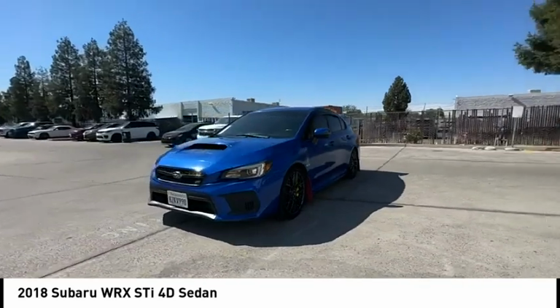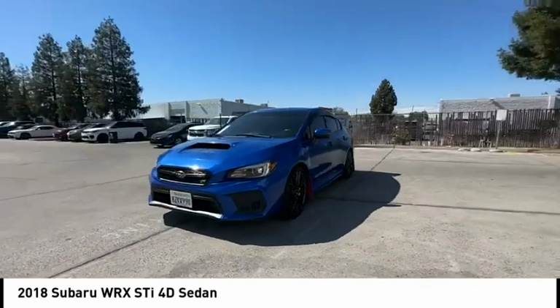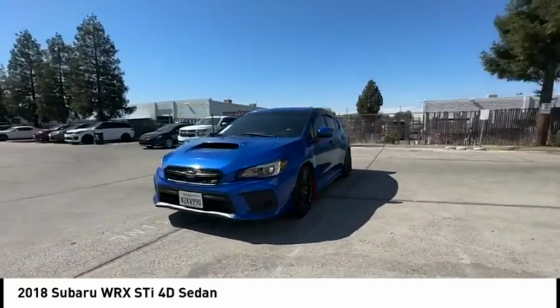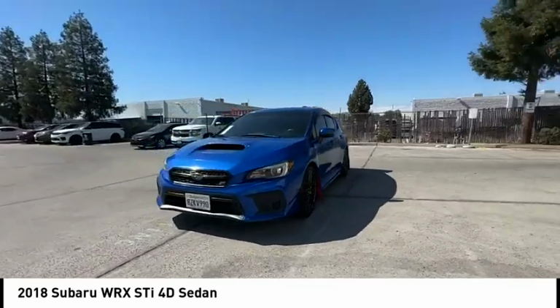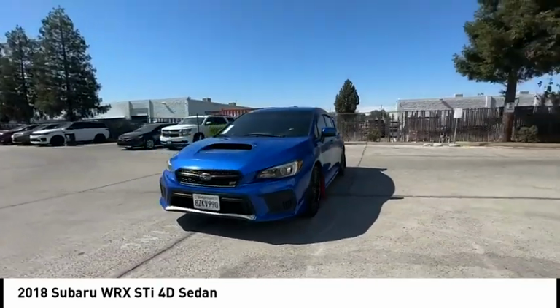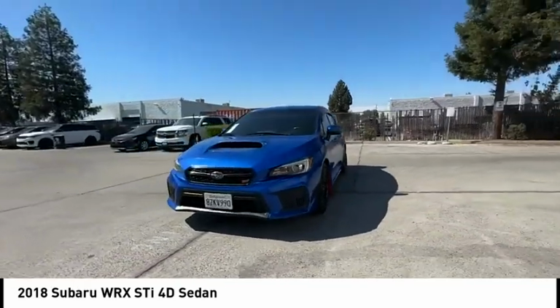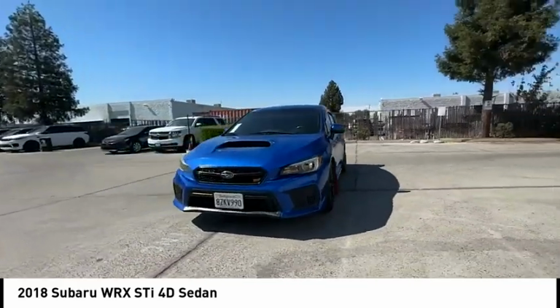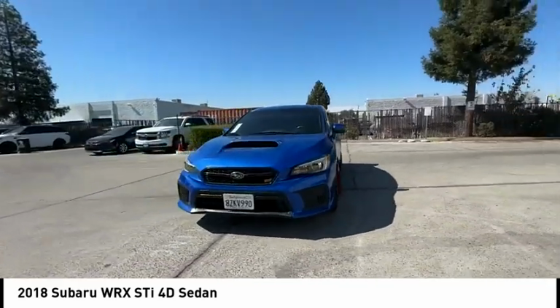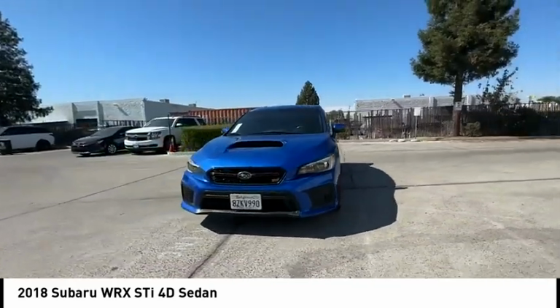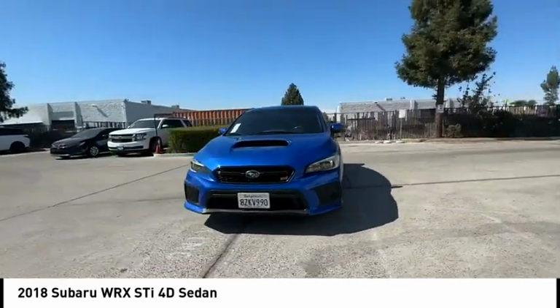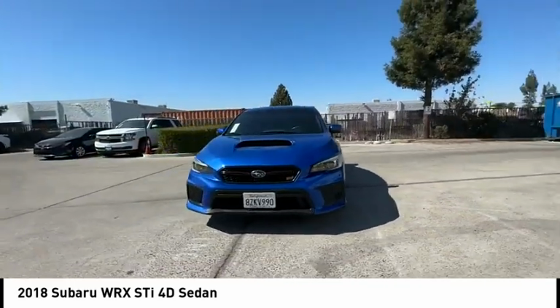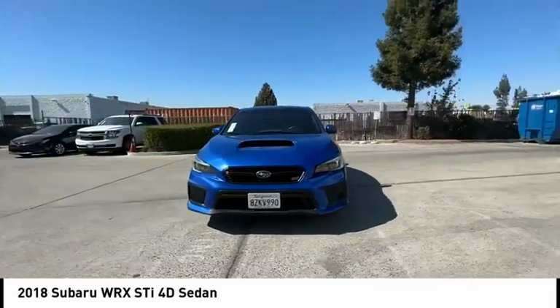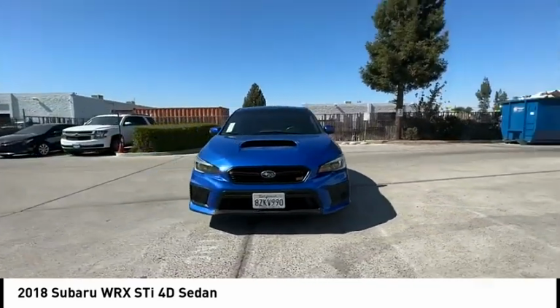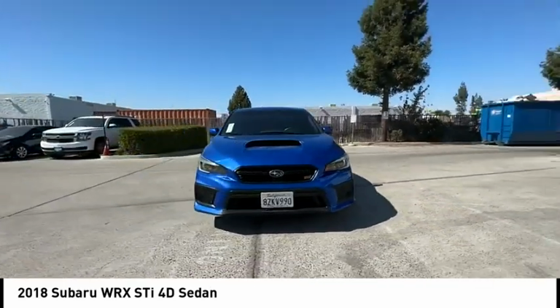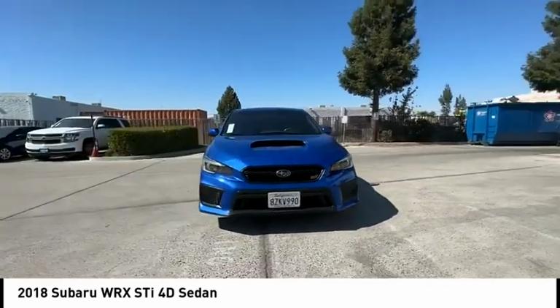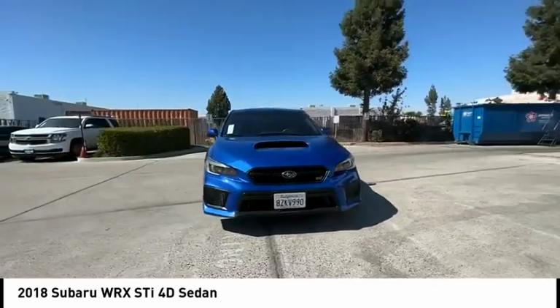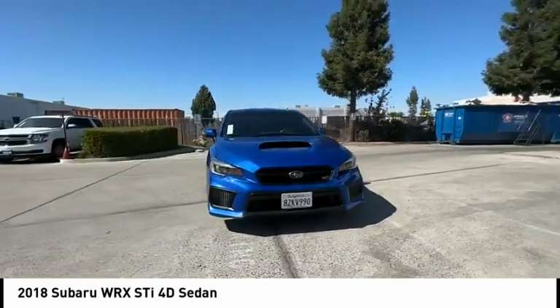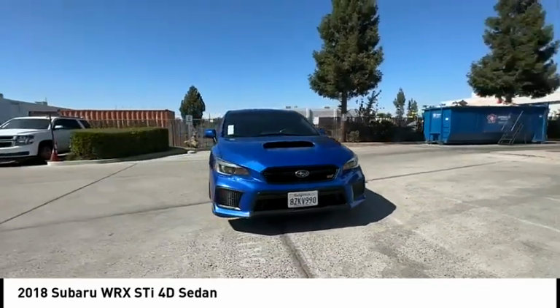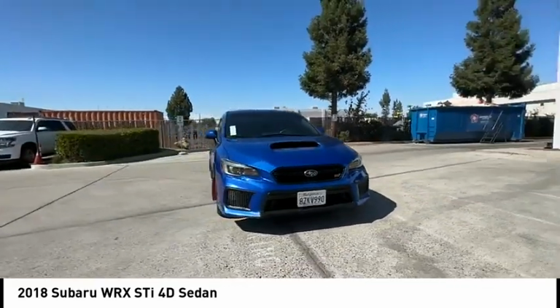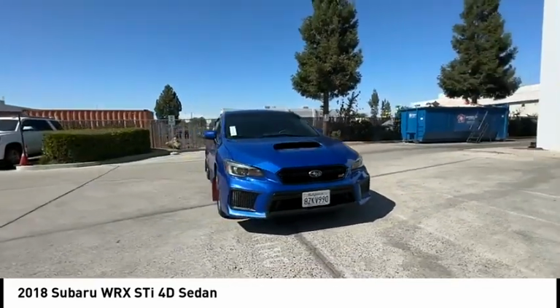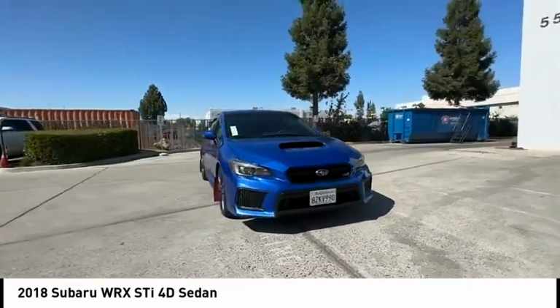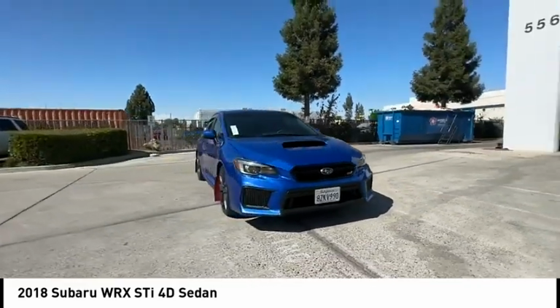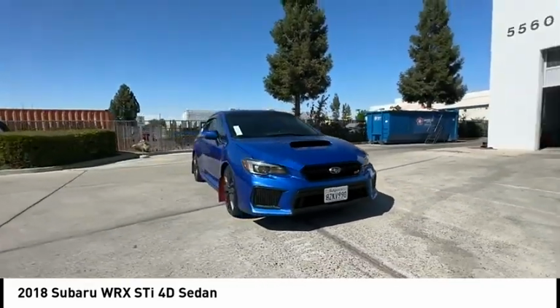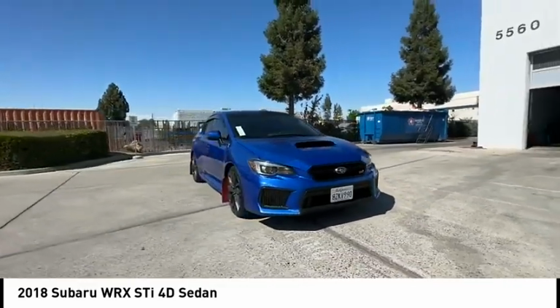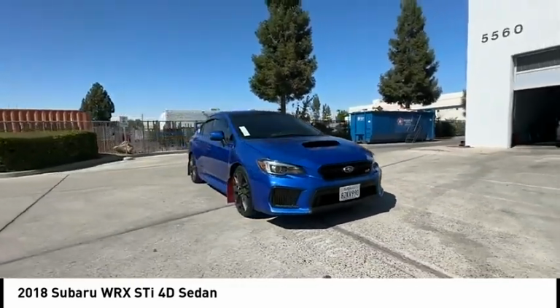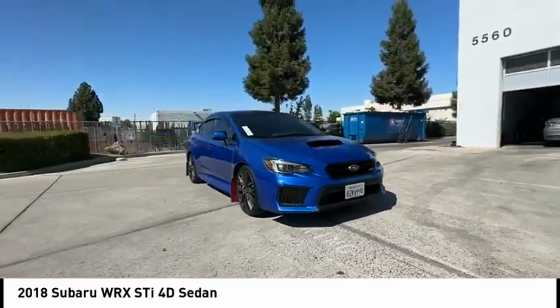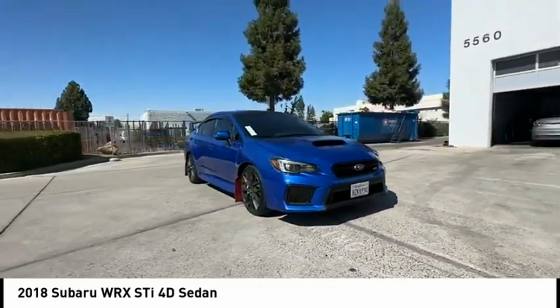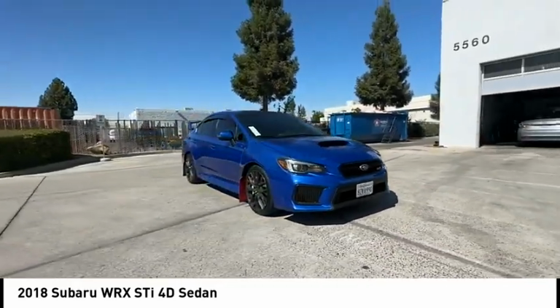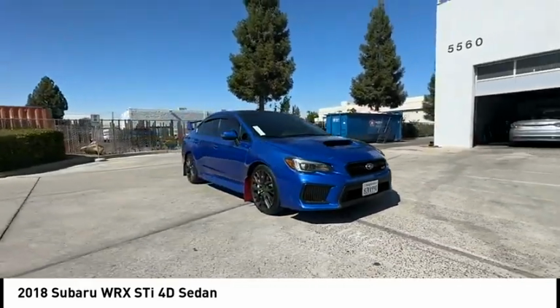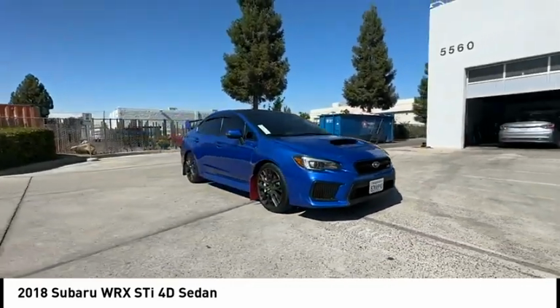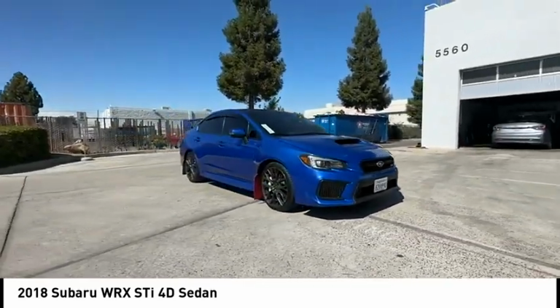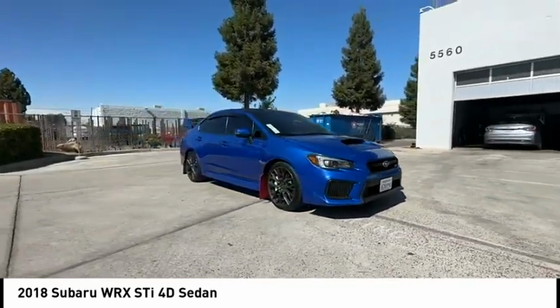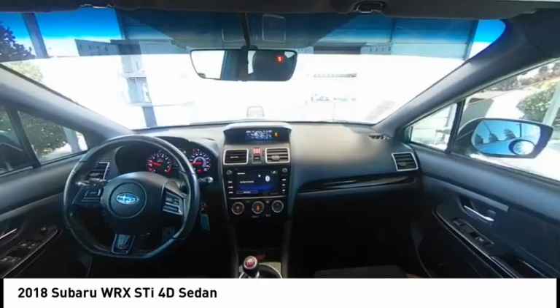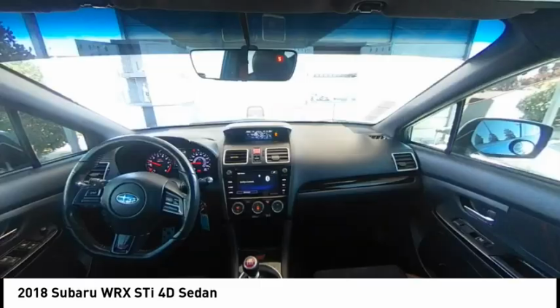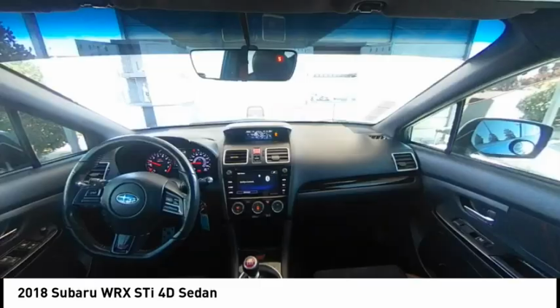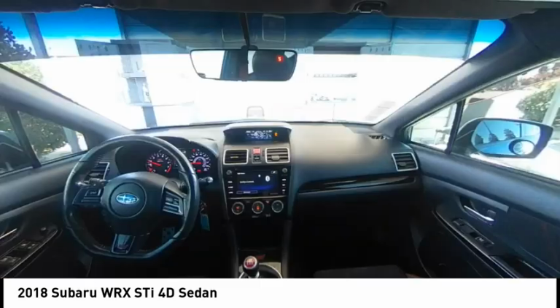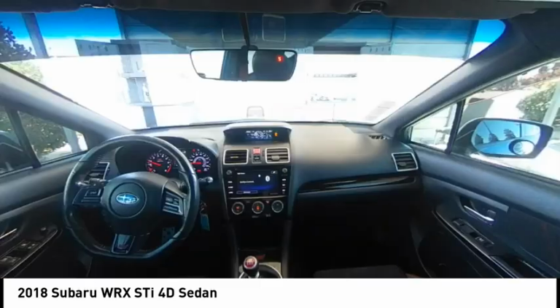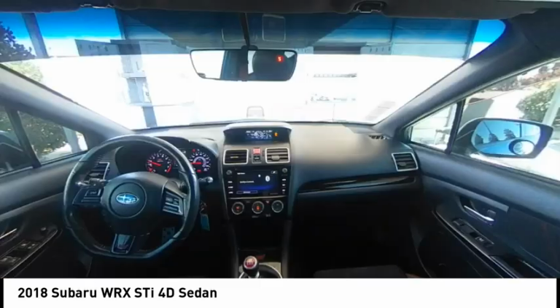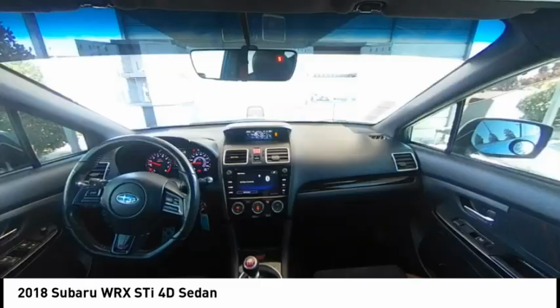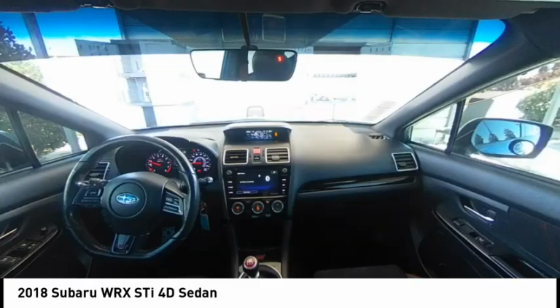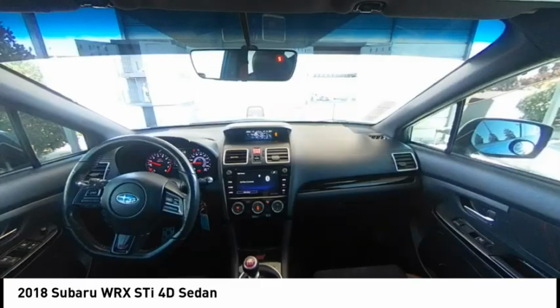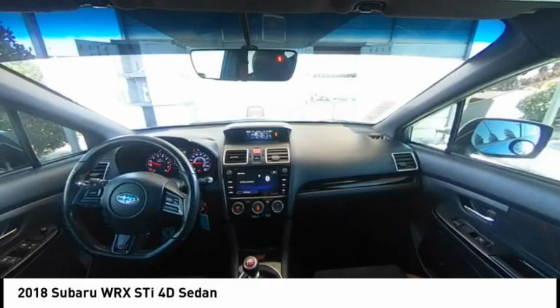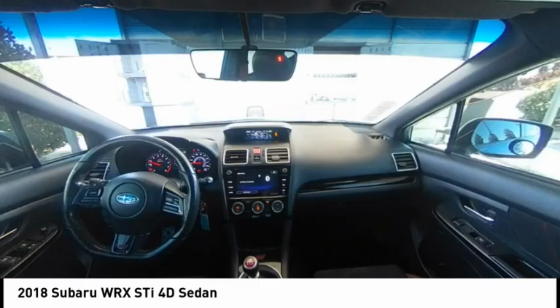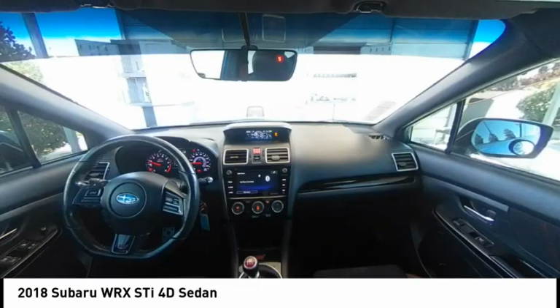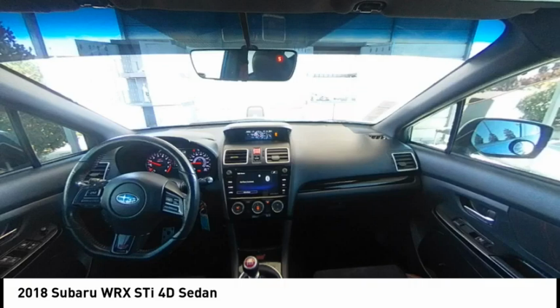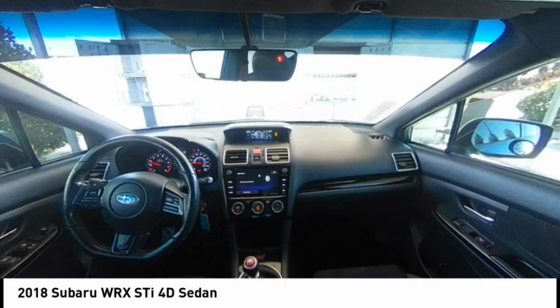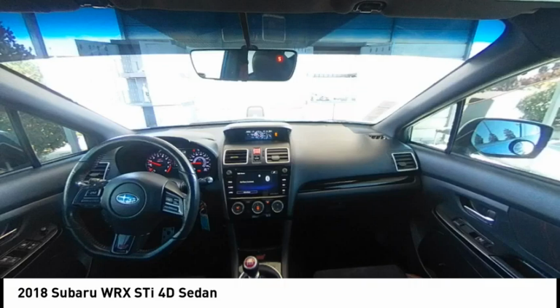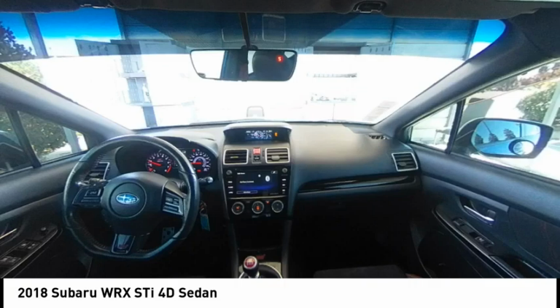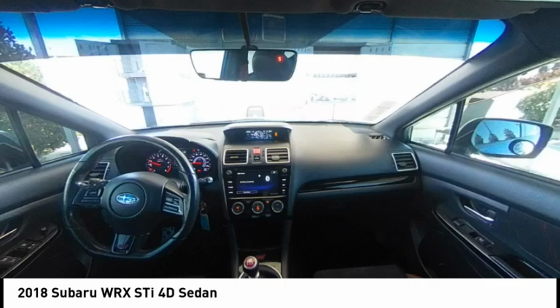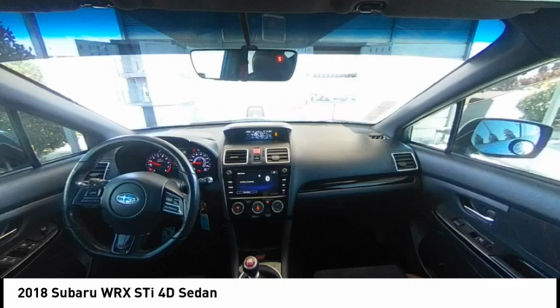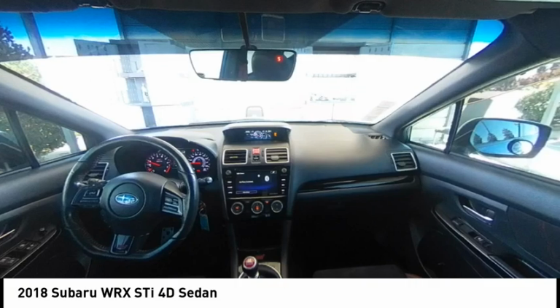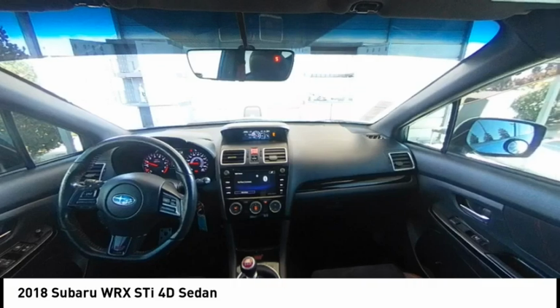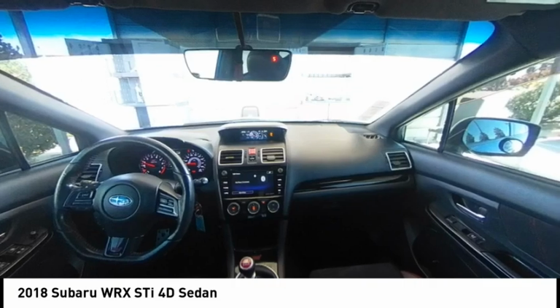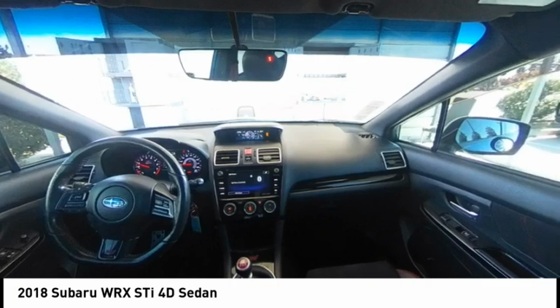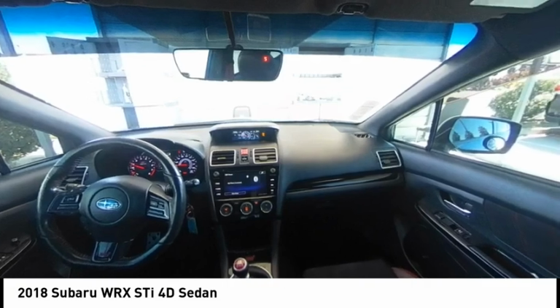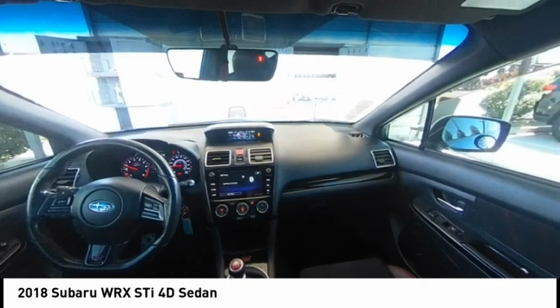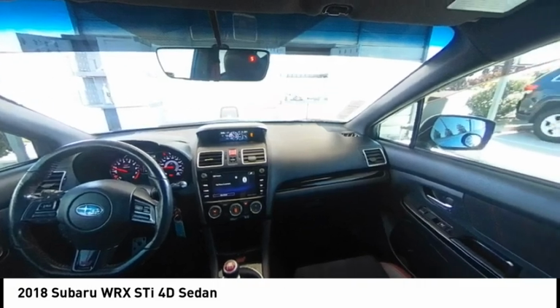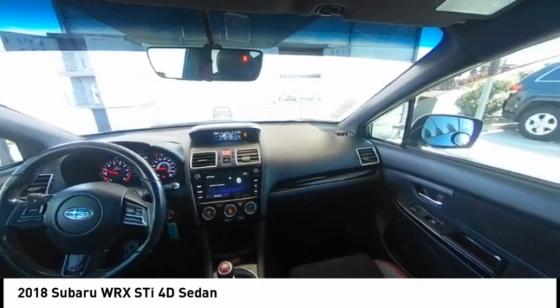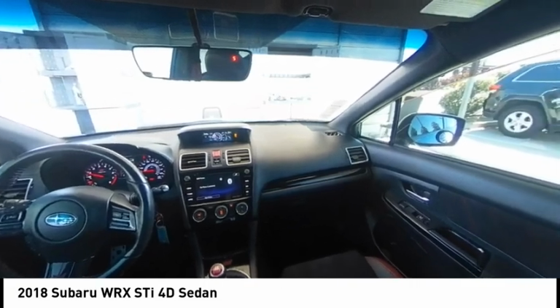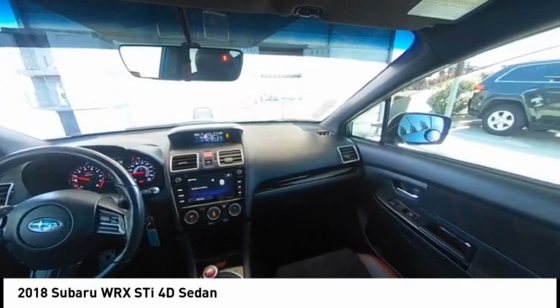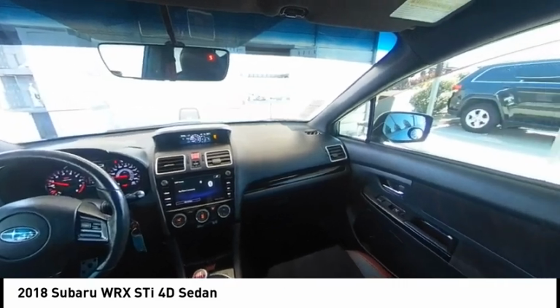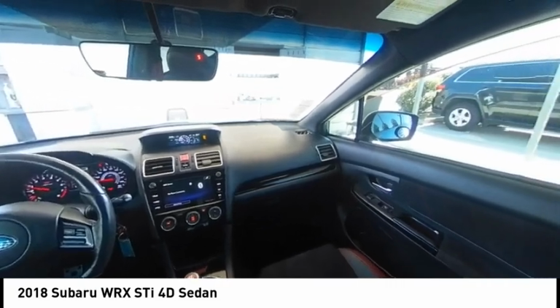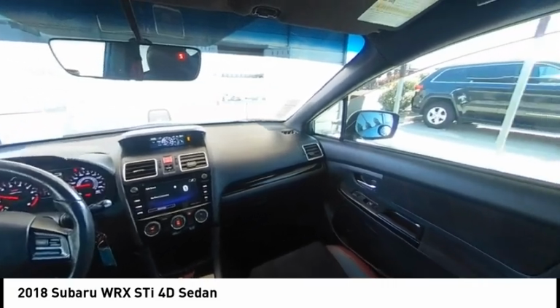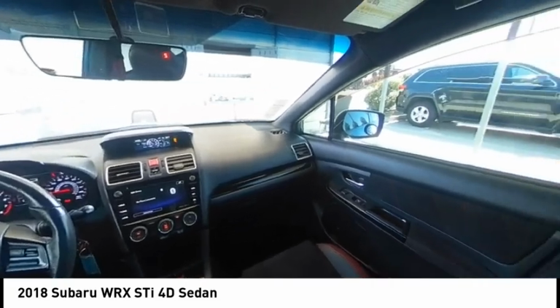Plus, you get the dependability that we've come to expect from a Subaru. This vehicle has less than 75,000 miles.